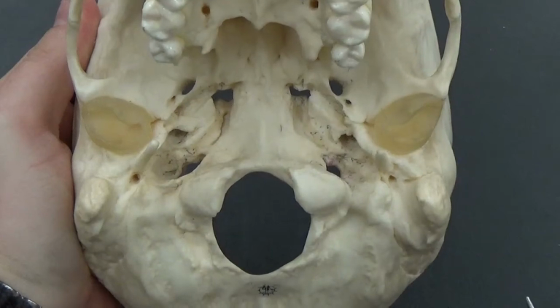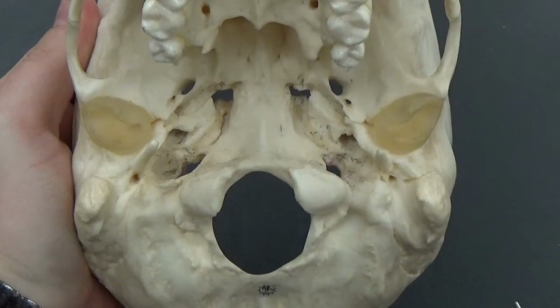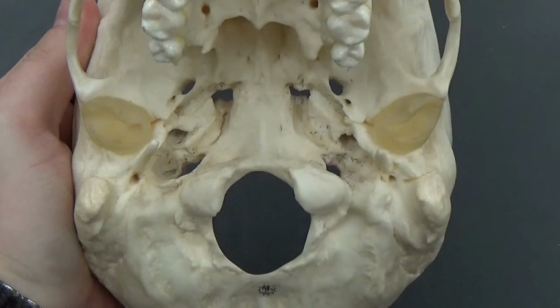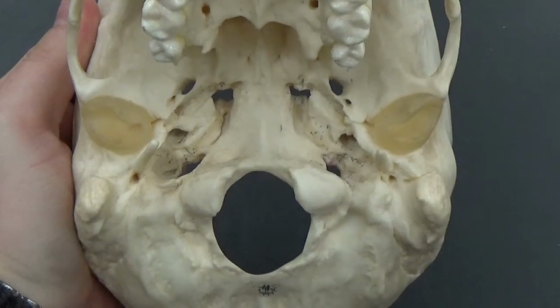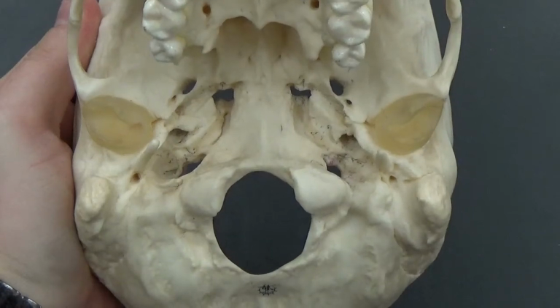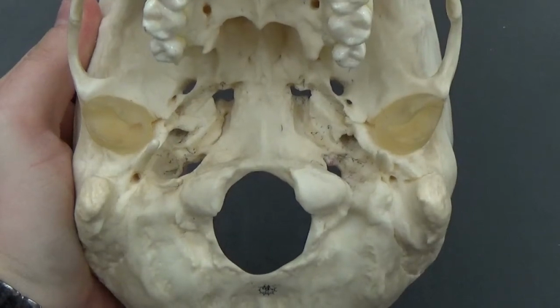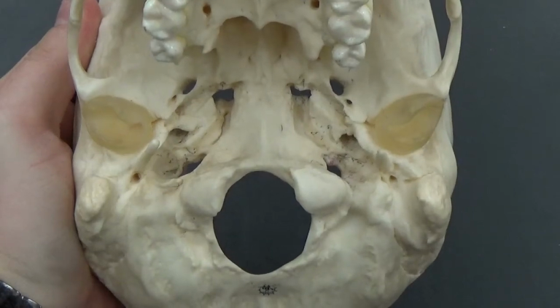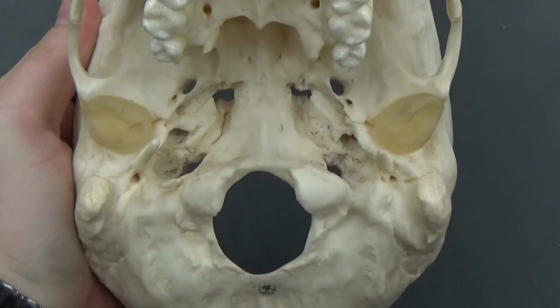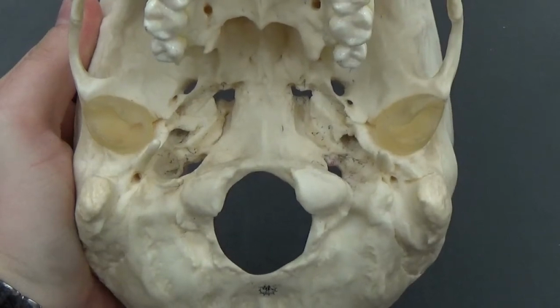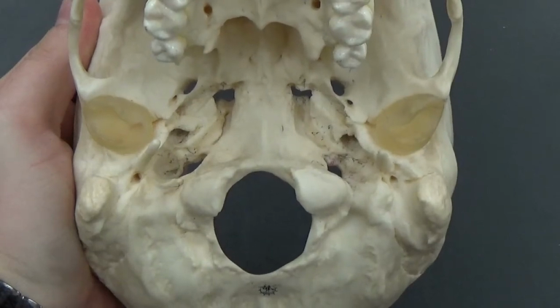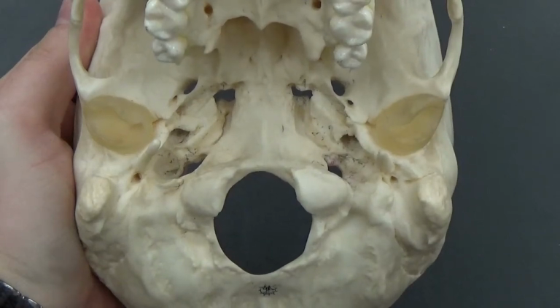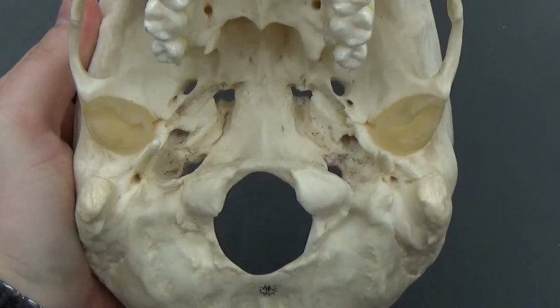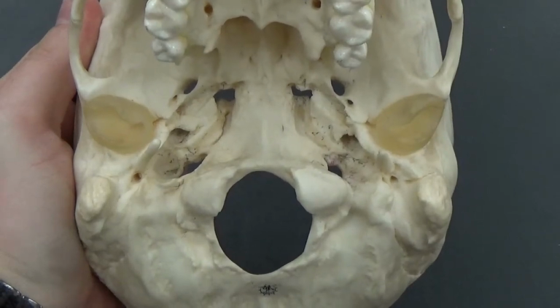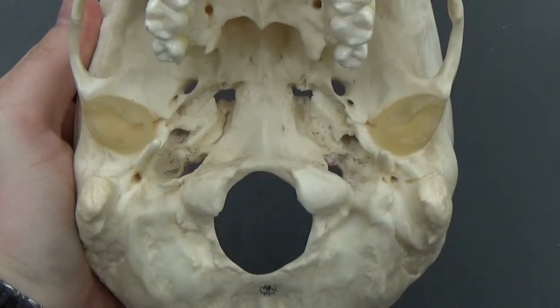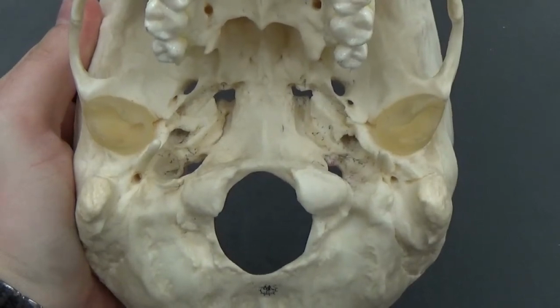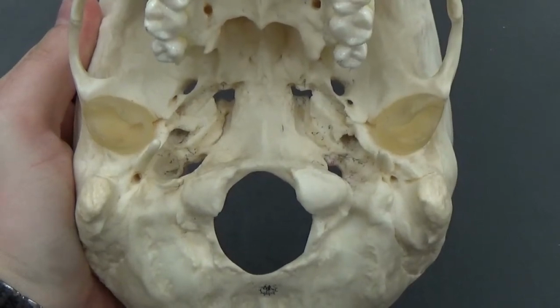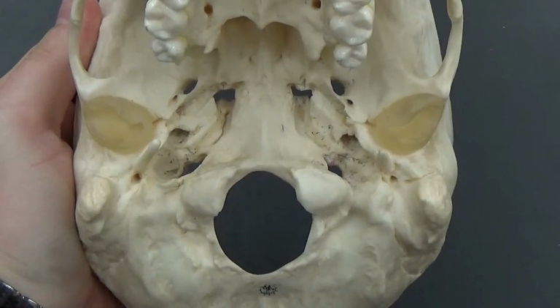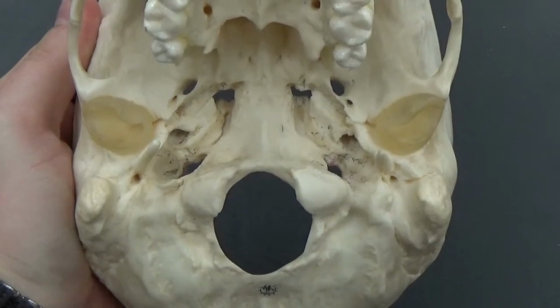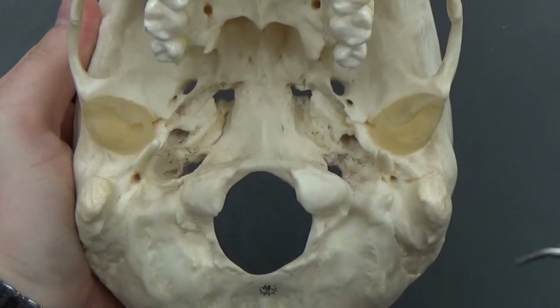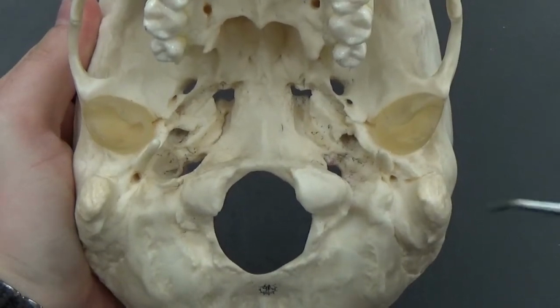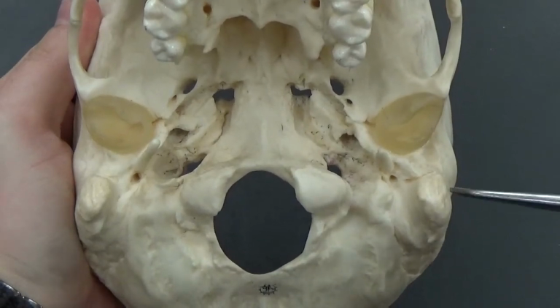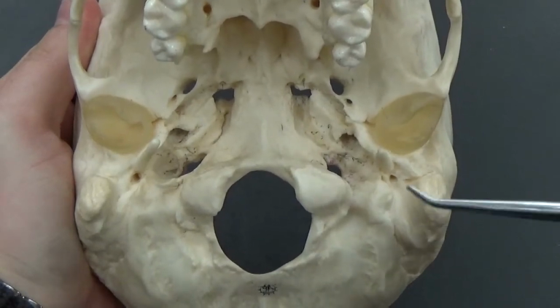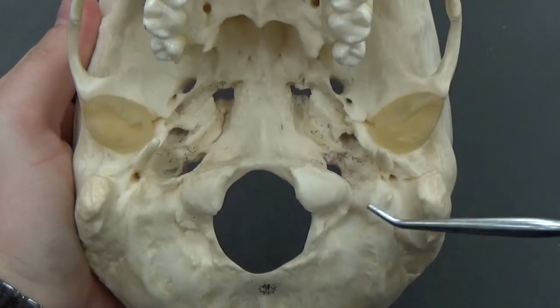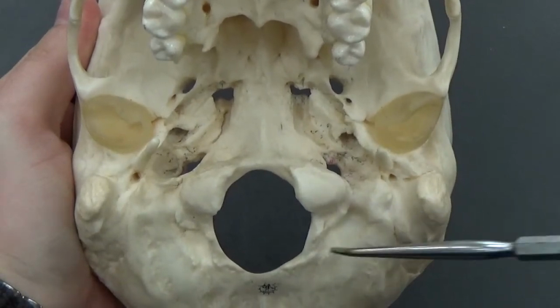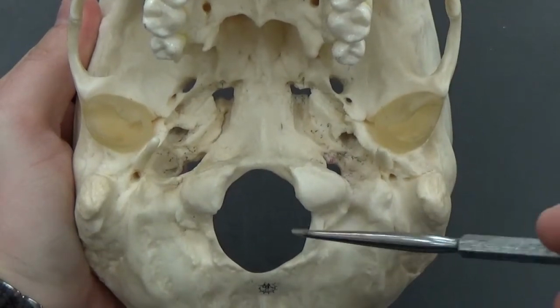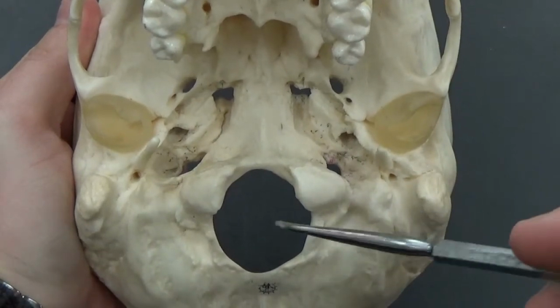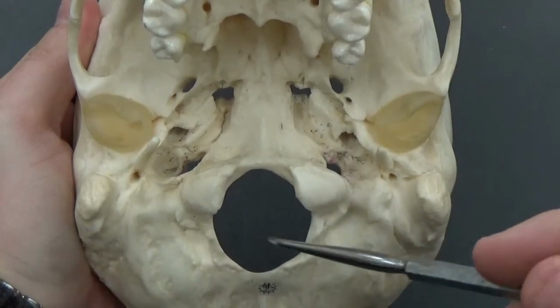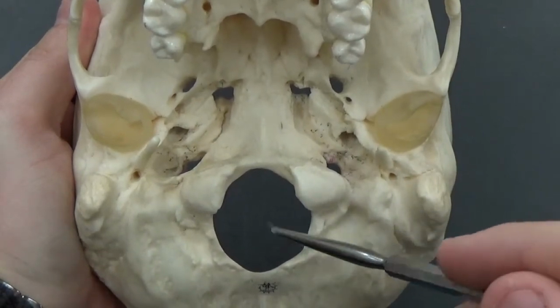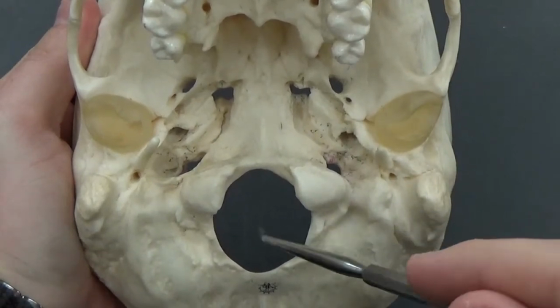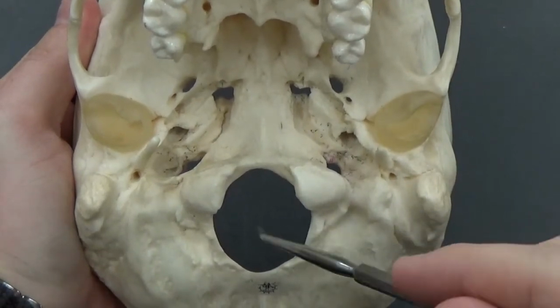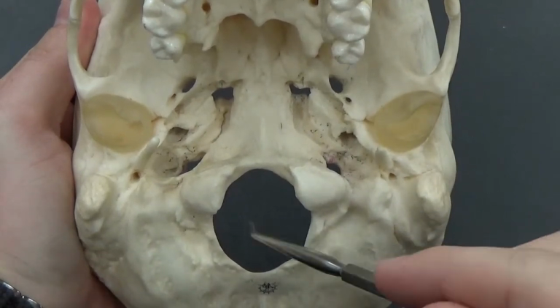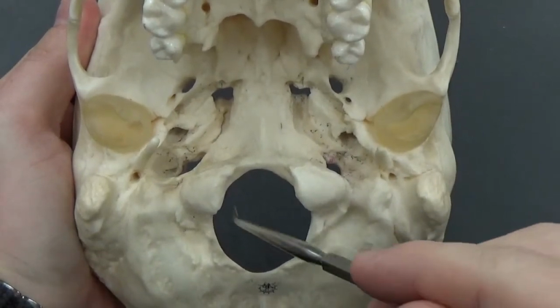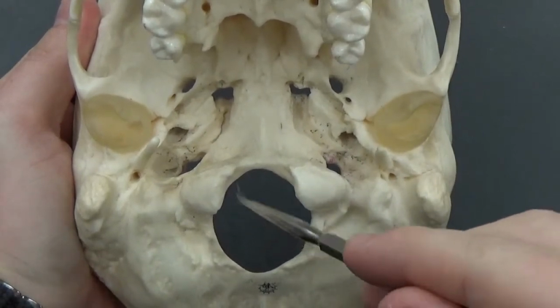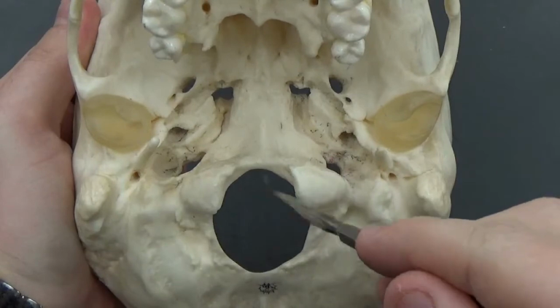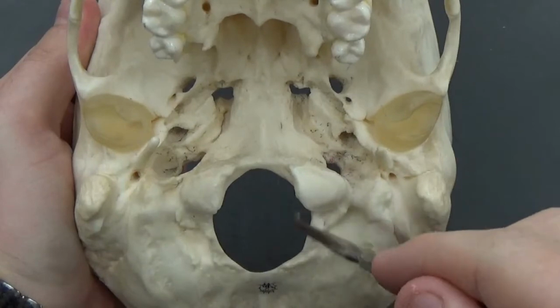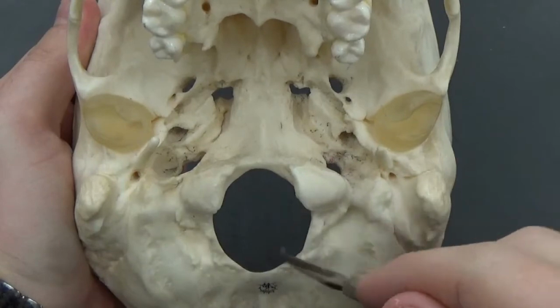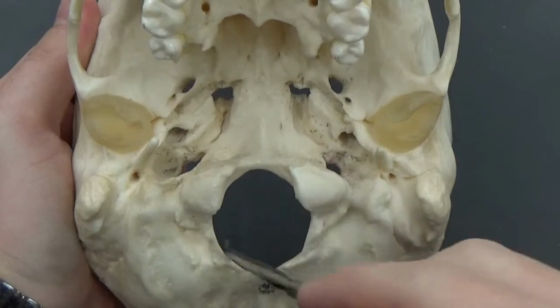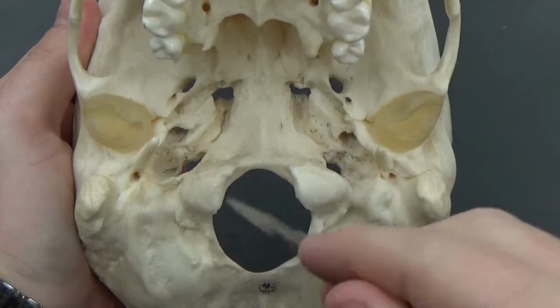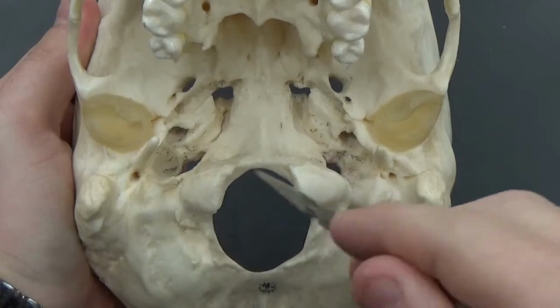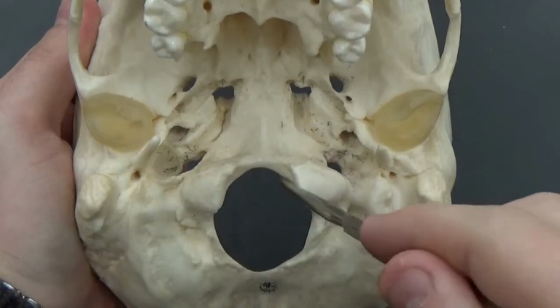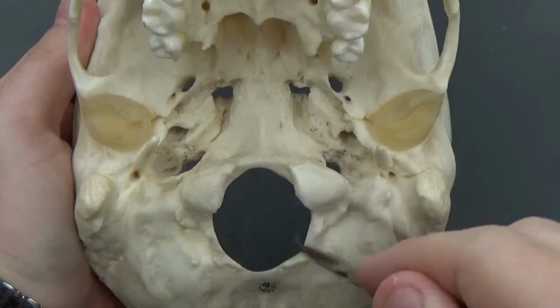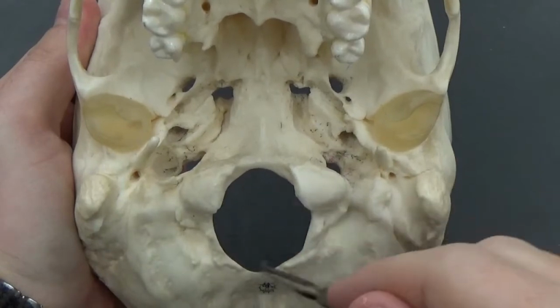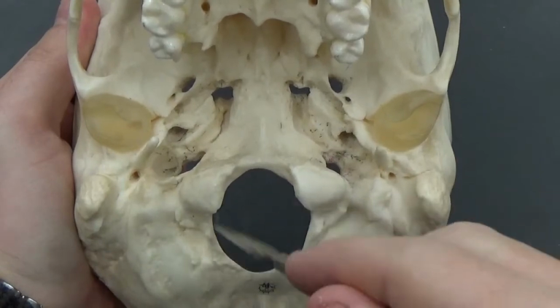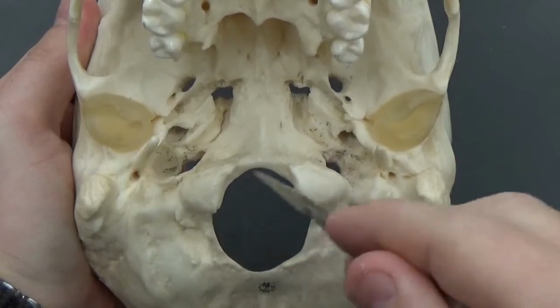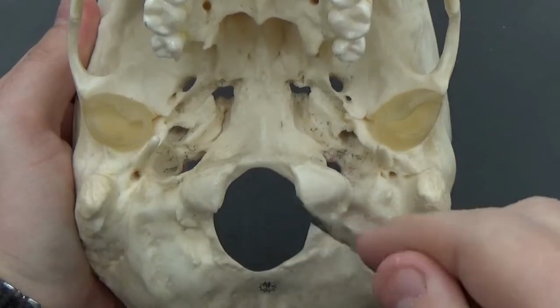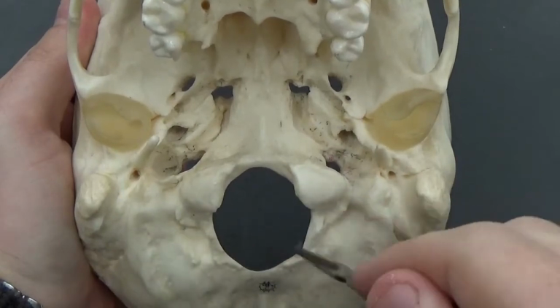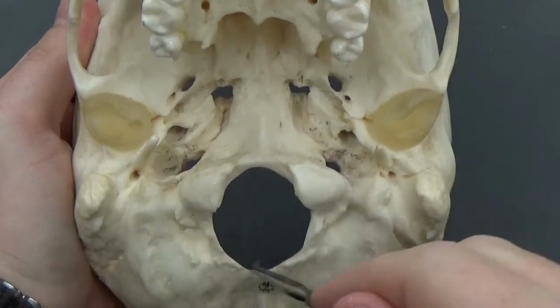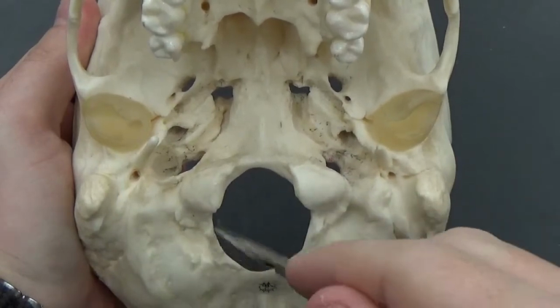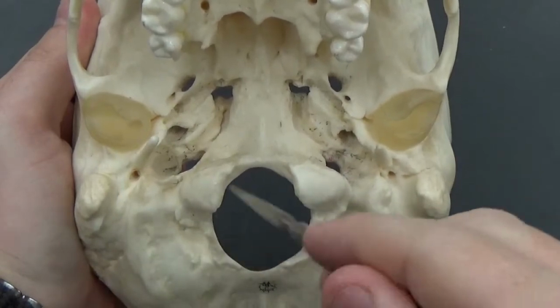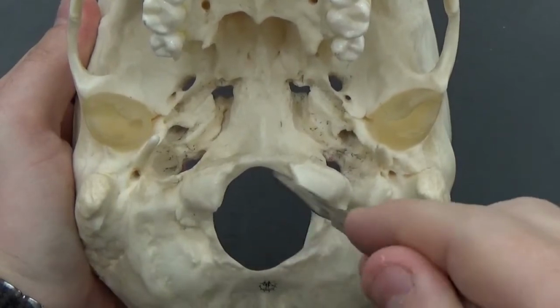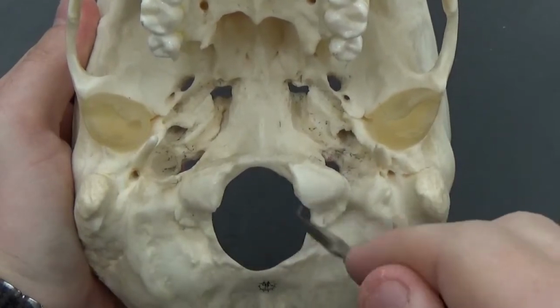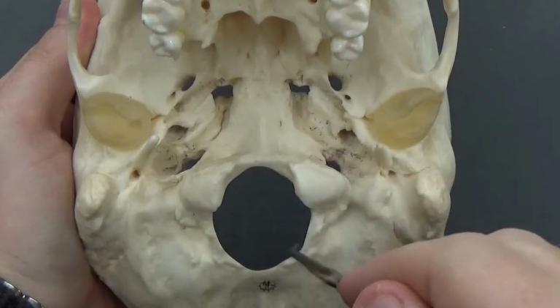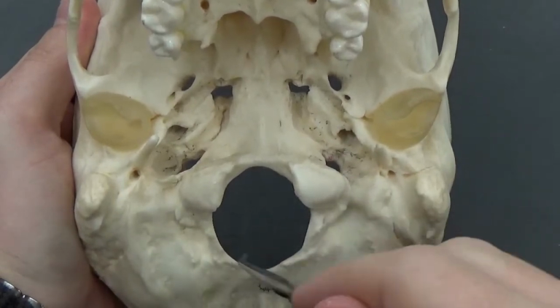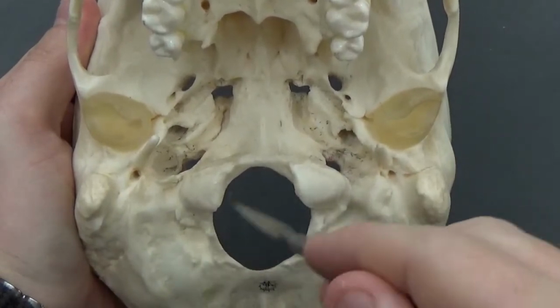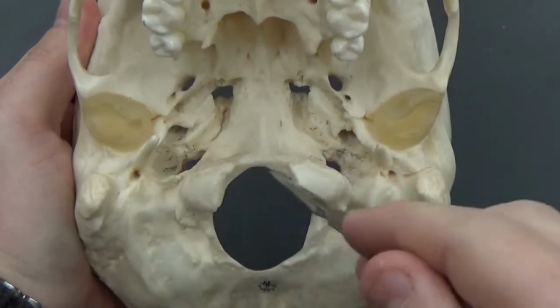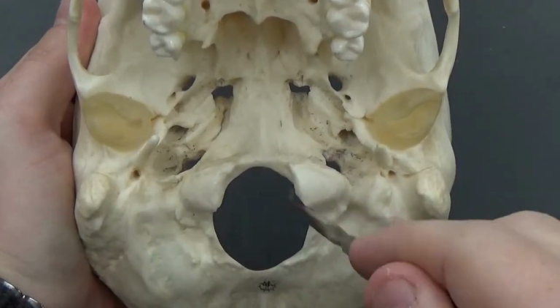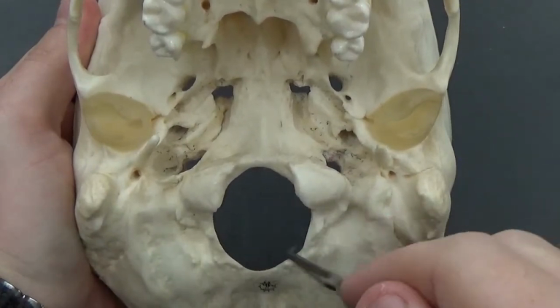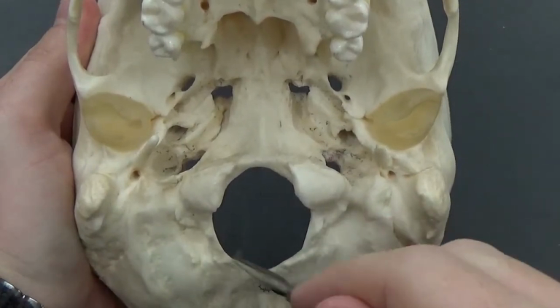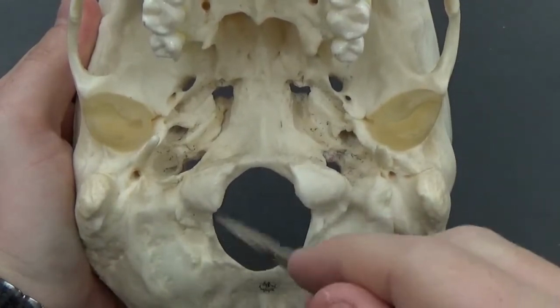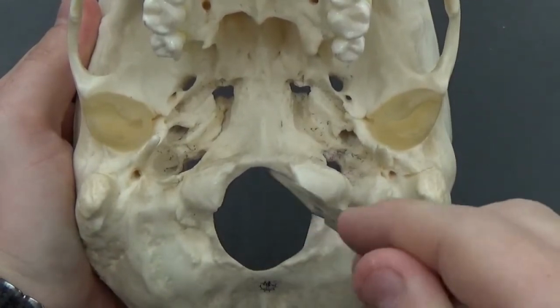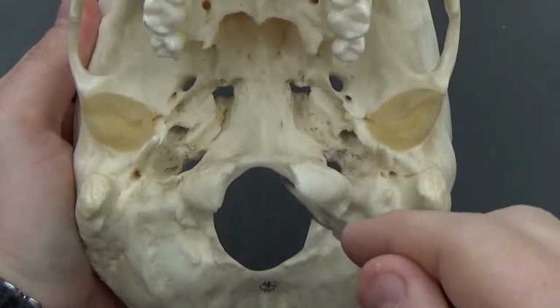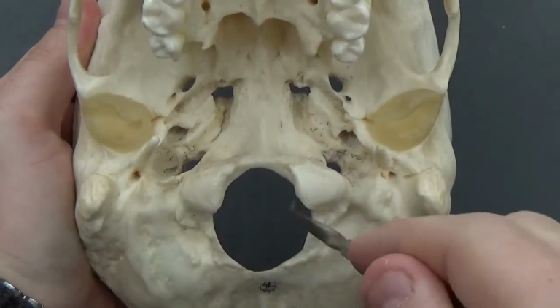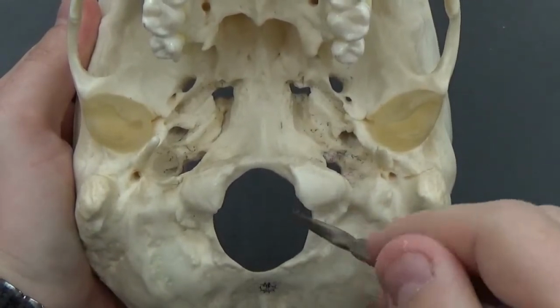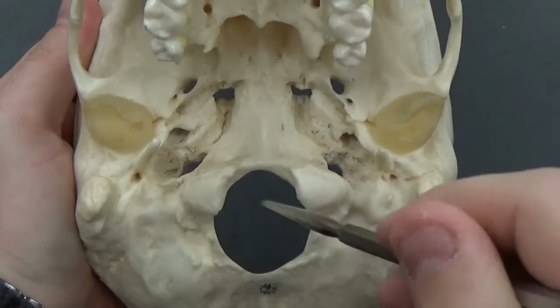So now we're going to do the dreaded holes in the bottom of the skull here. You've got your foramen magnum, the largest hole here.